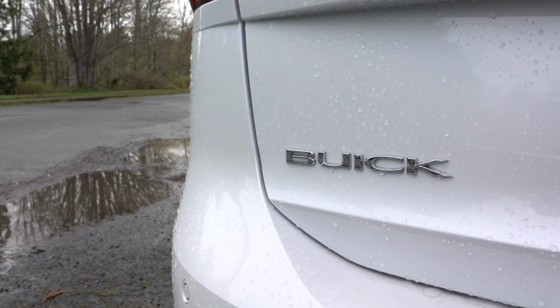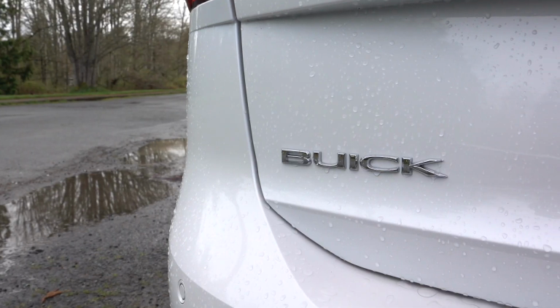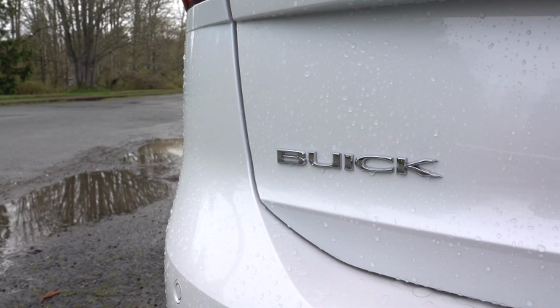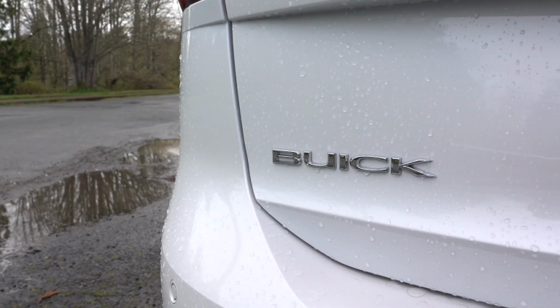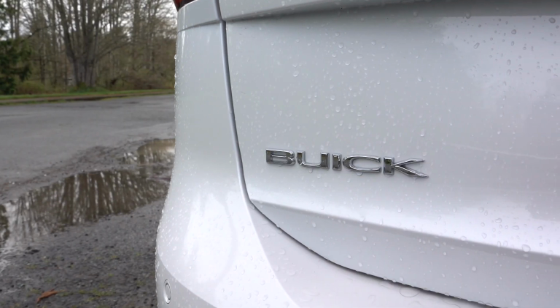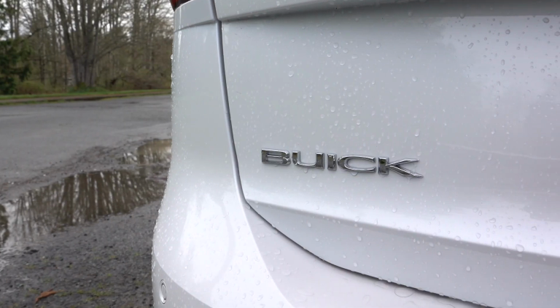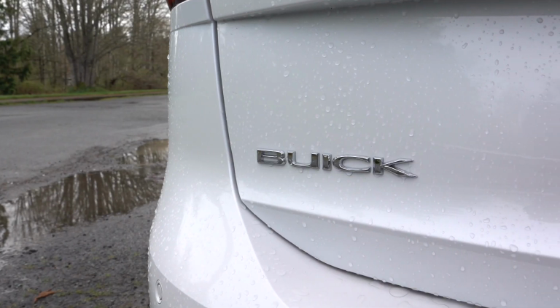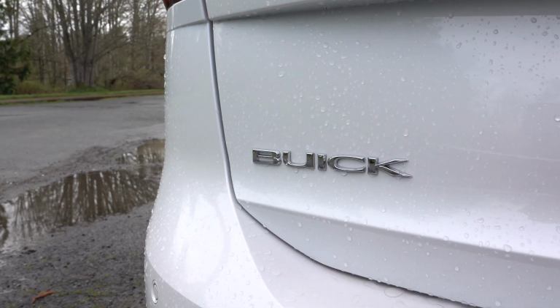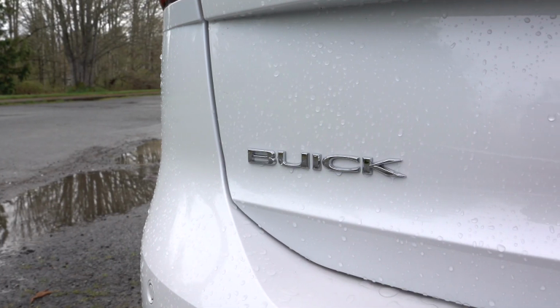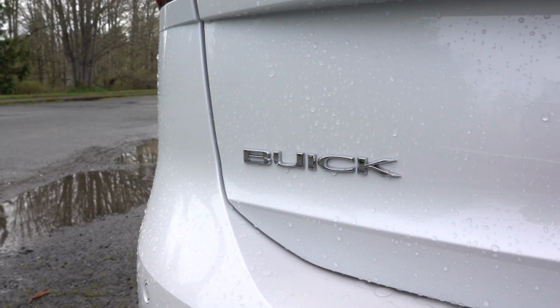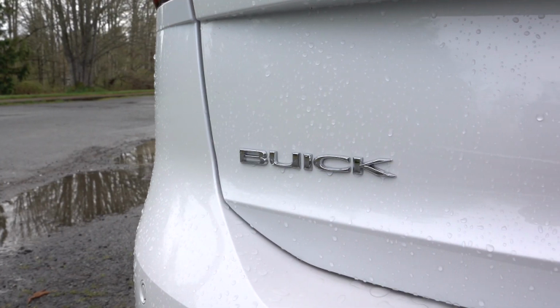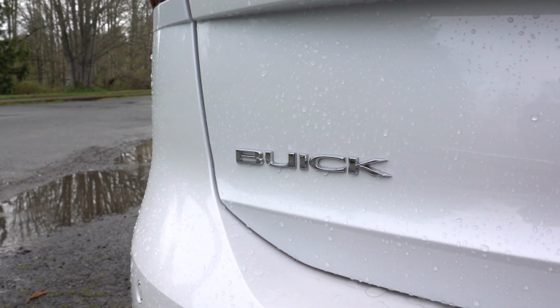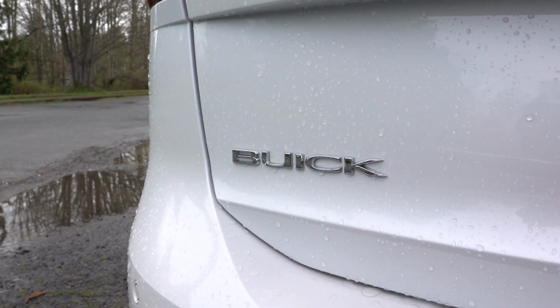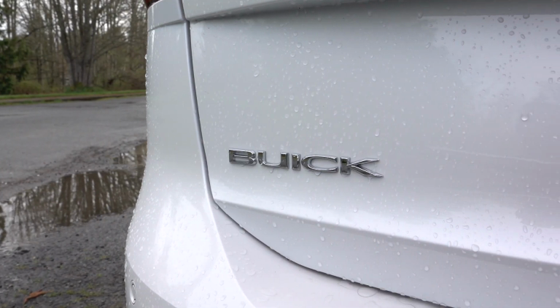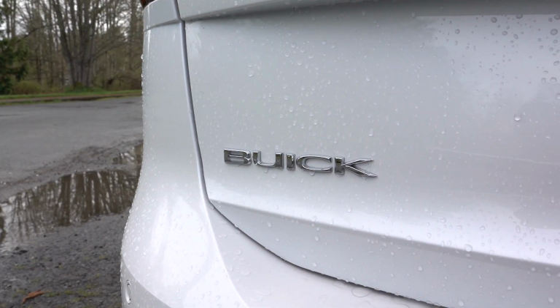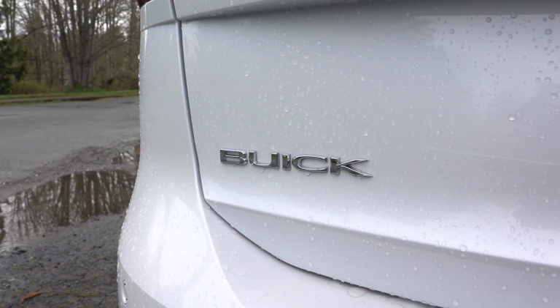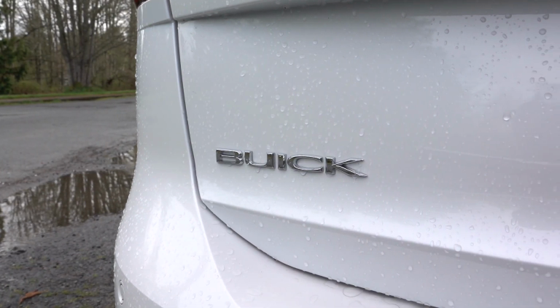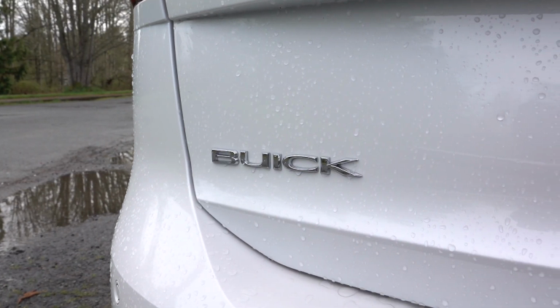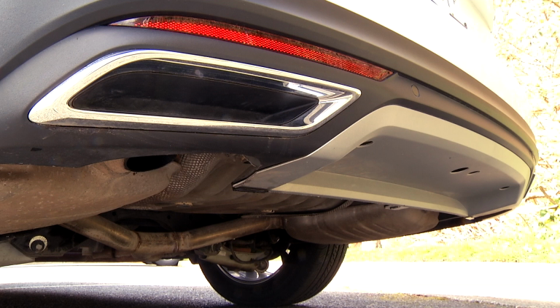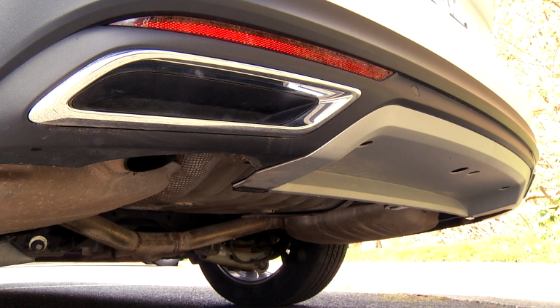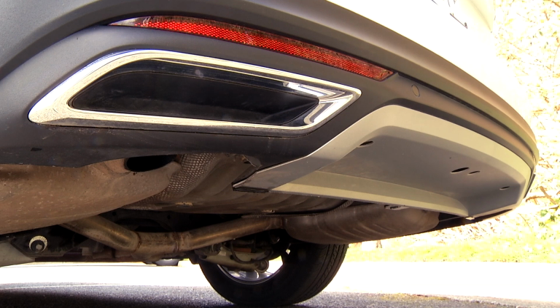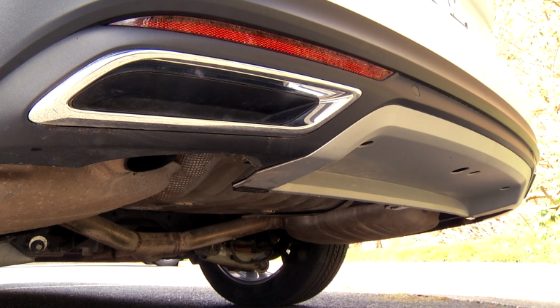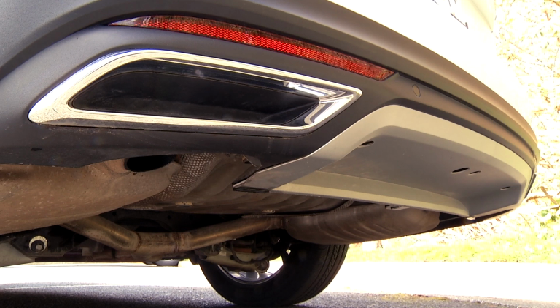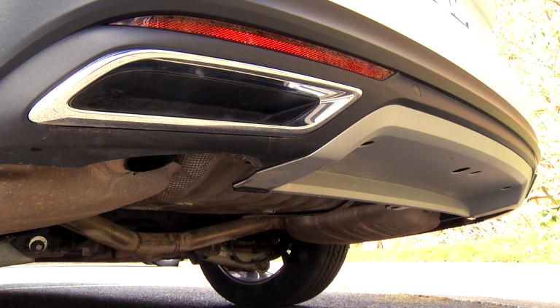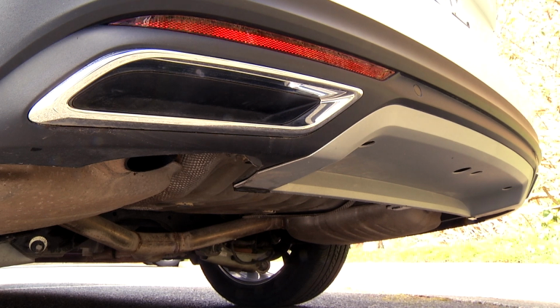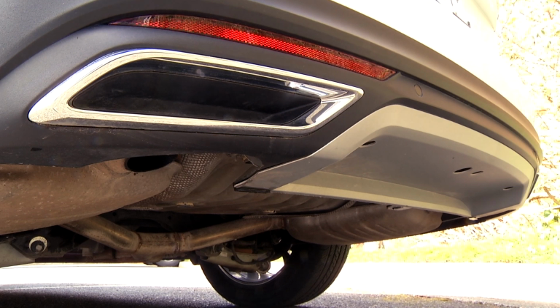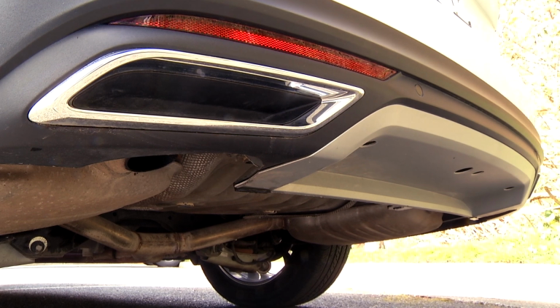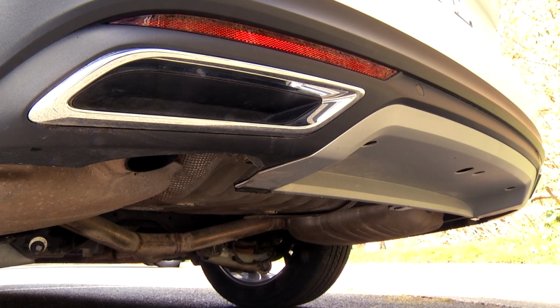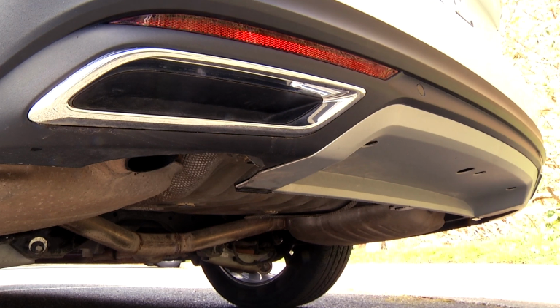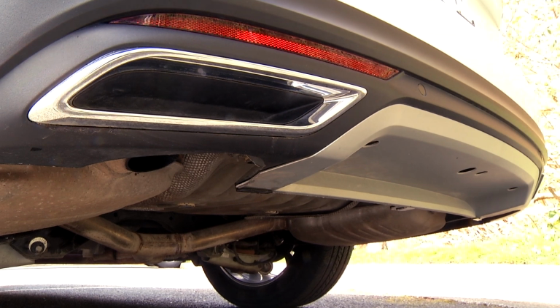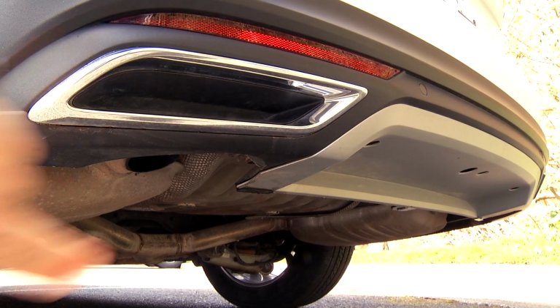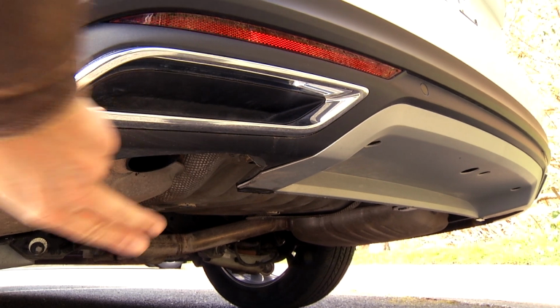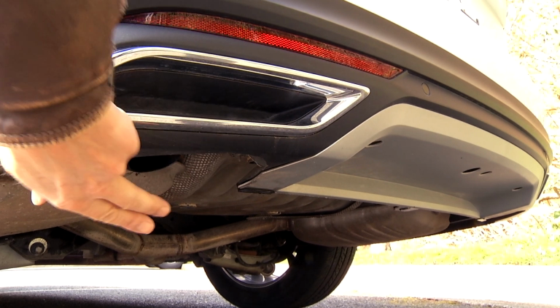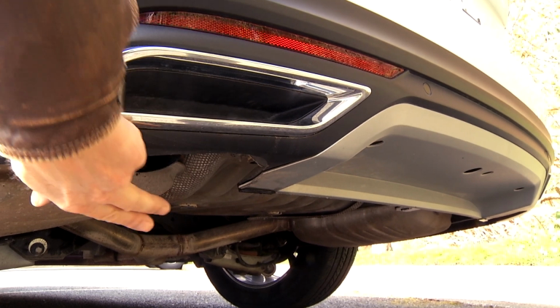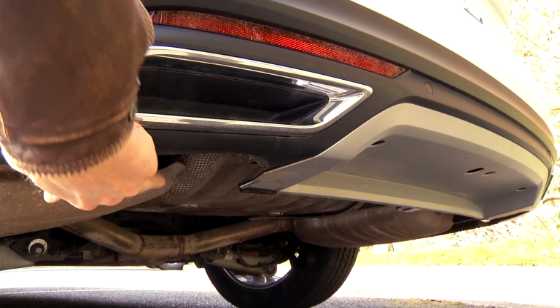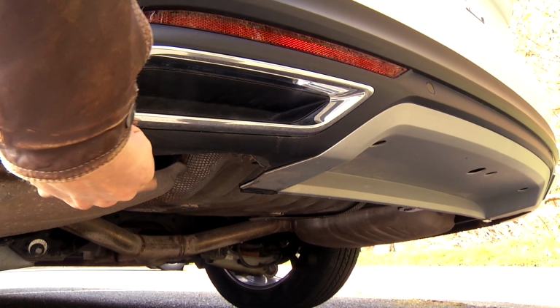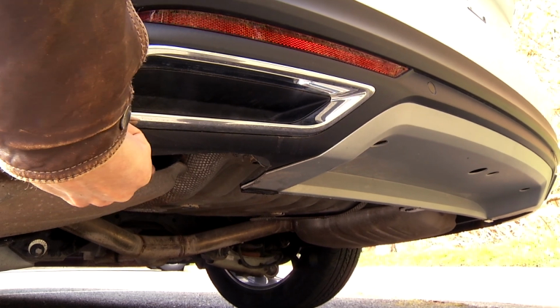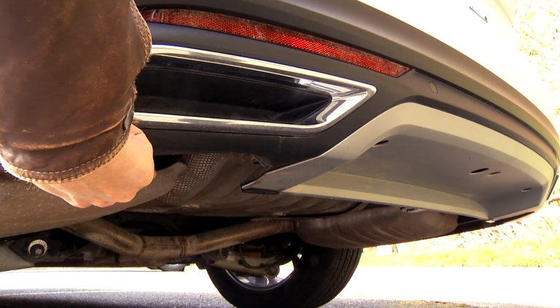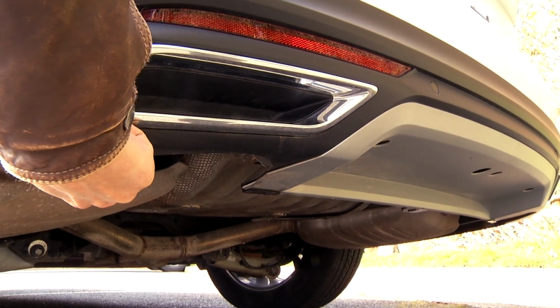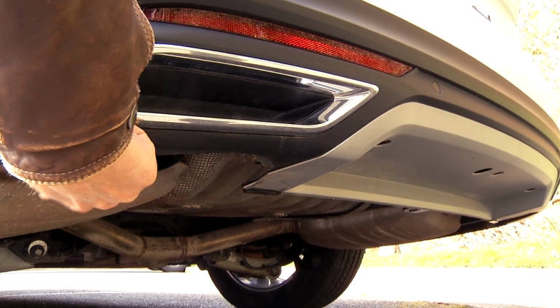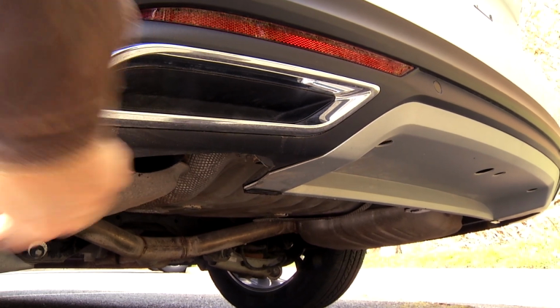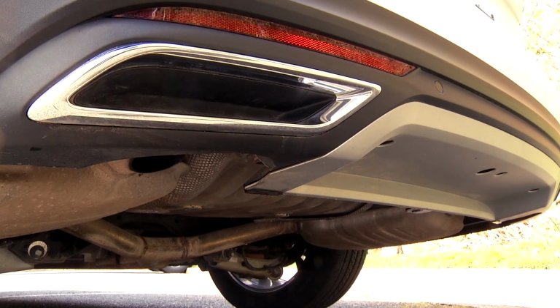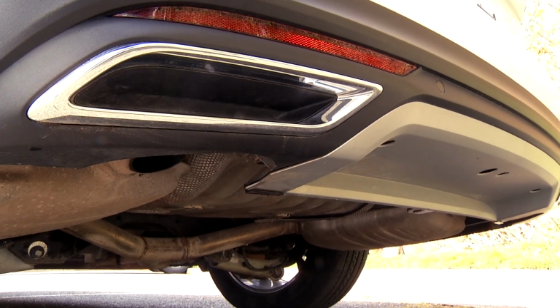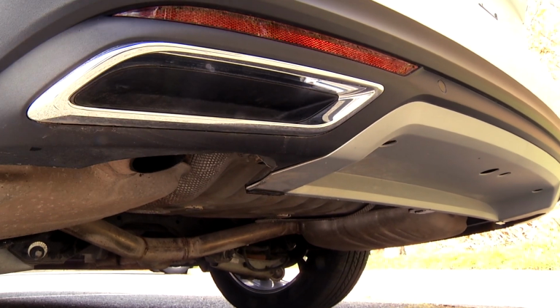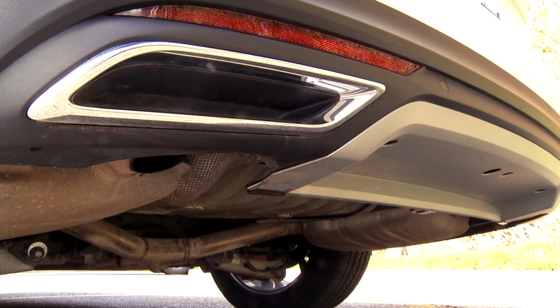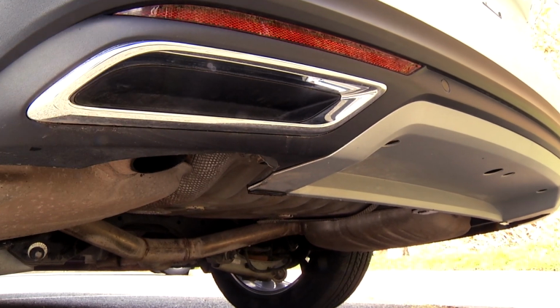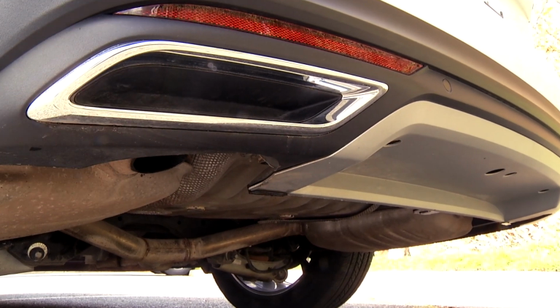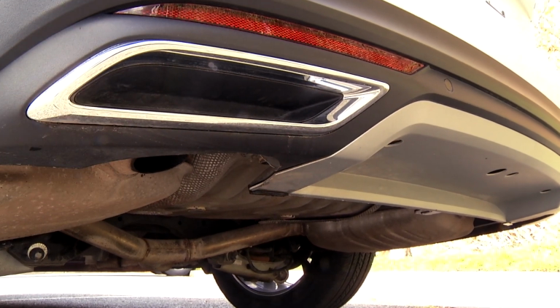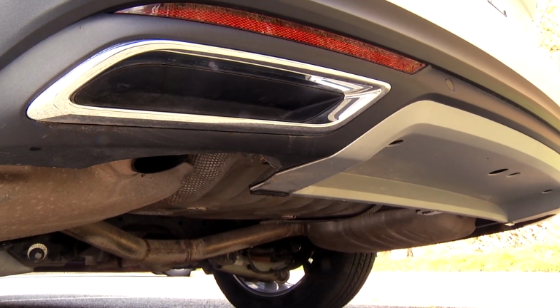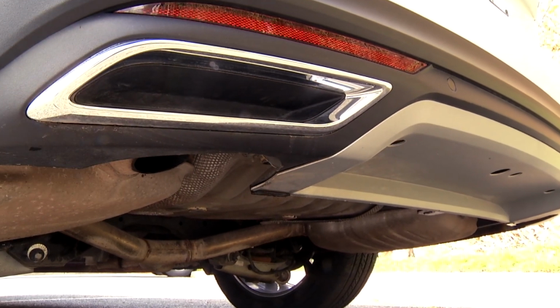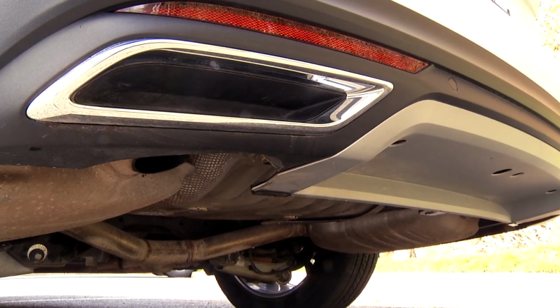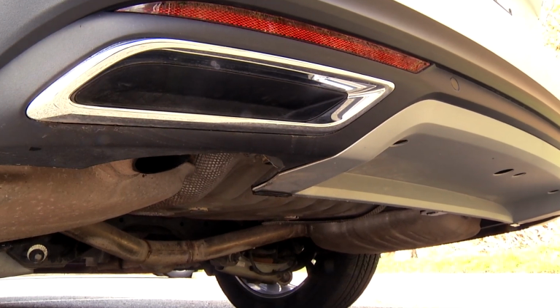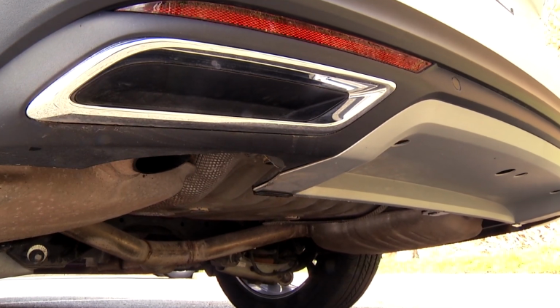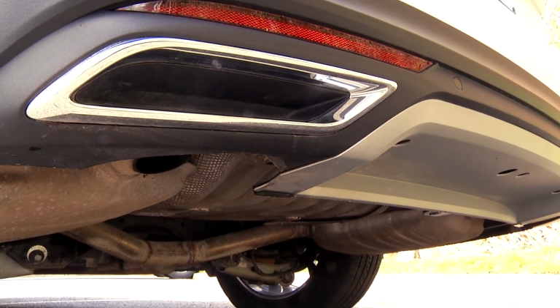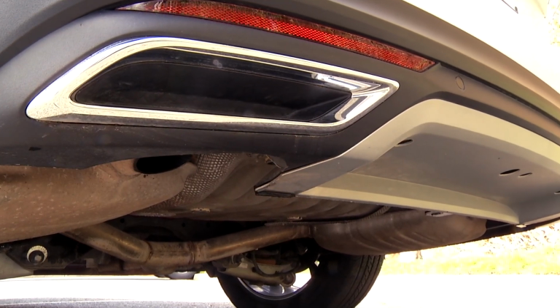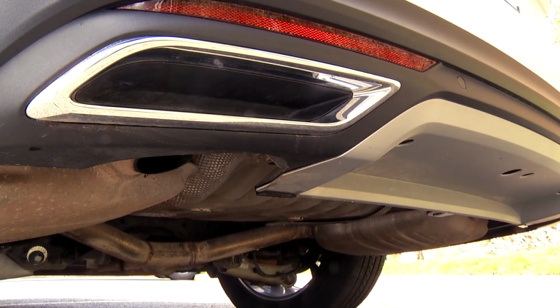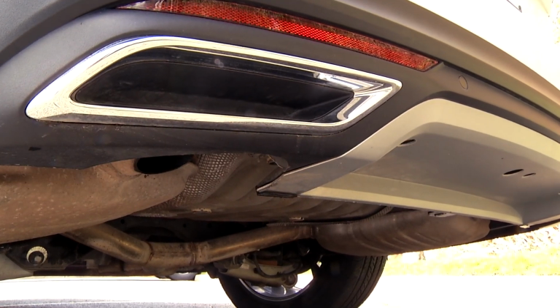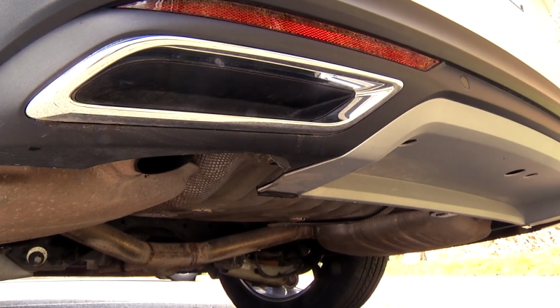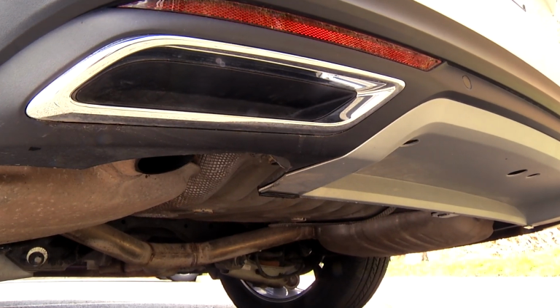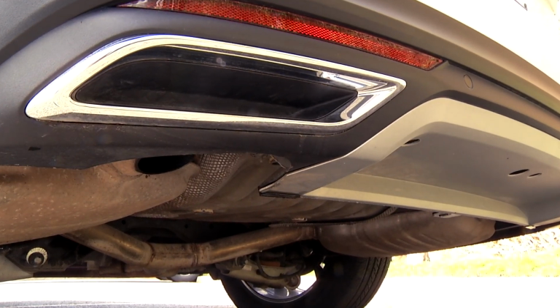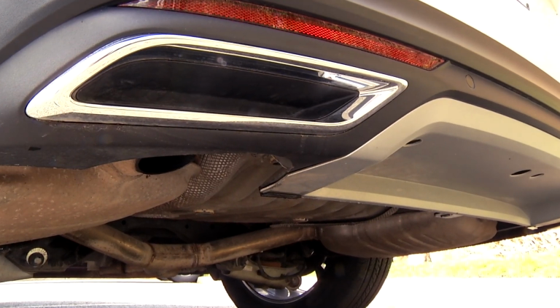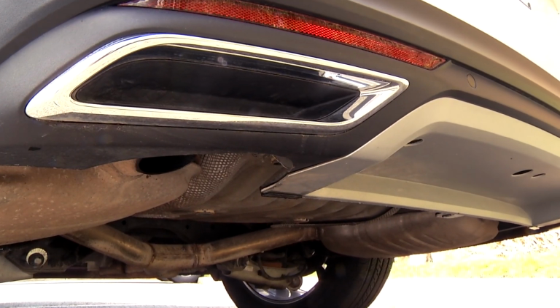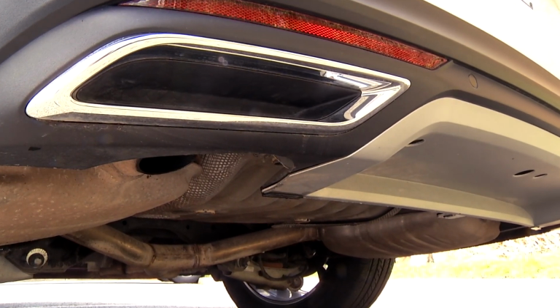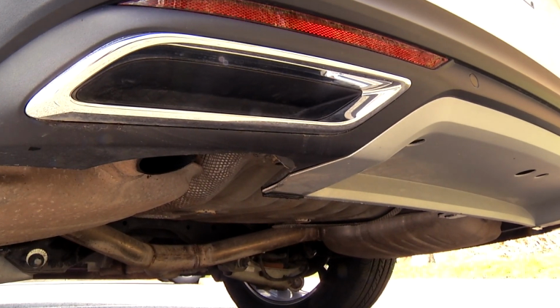And for what it's worth, the exhaust pipe finishers are not connected up — but hey, at least they'll stay clean.